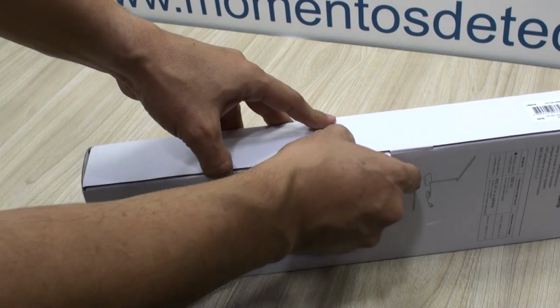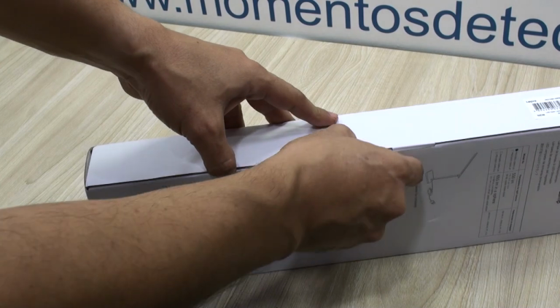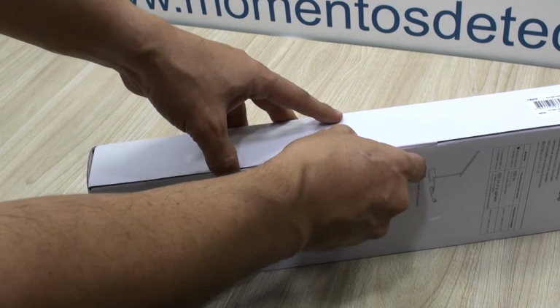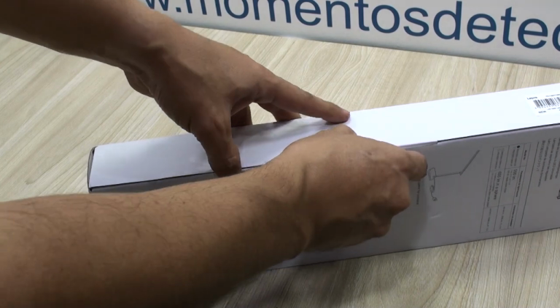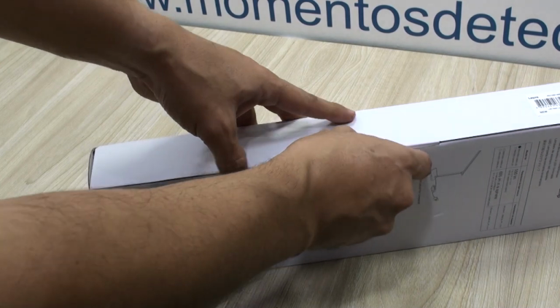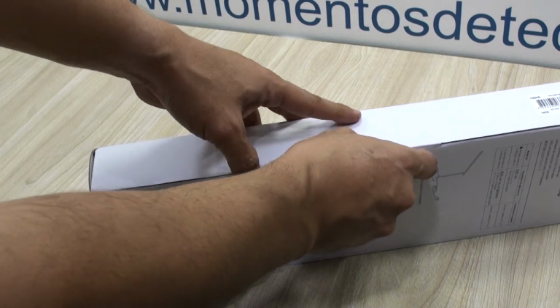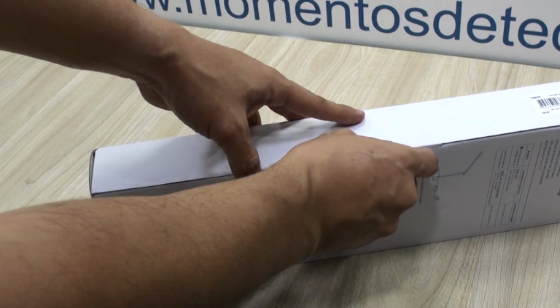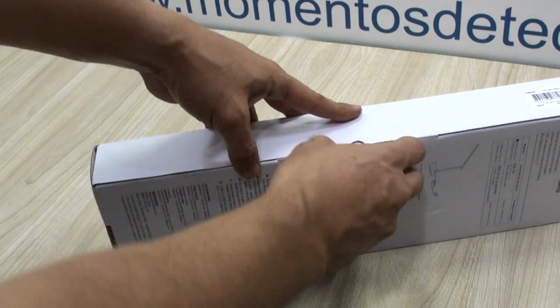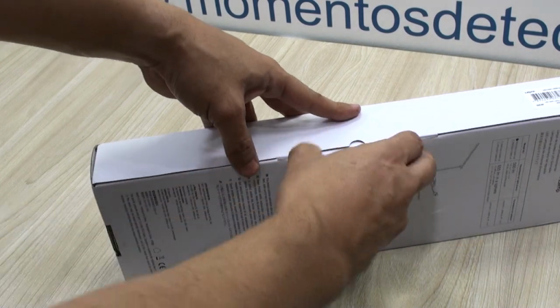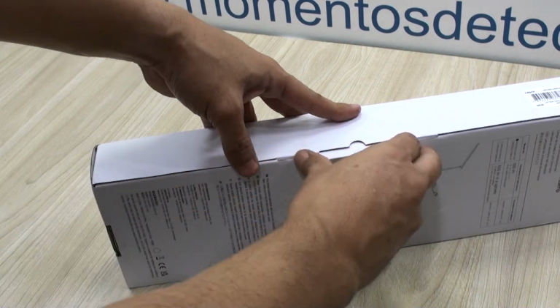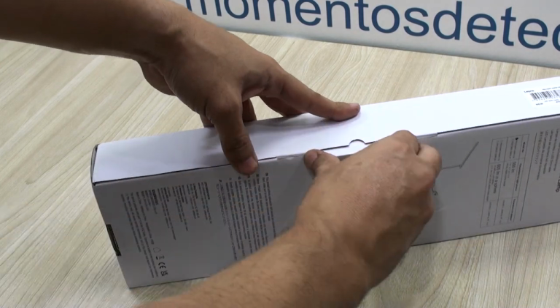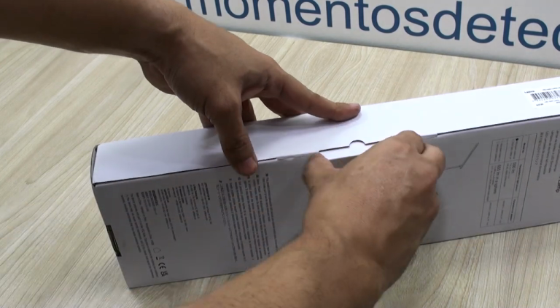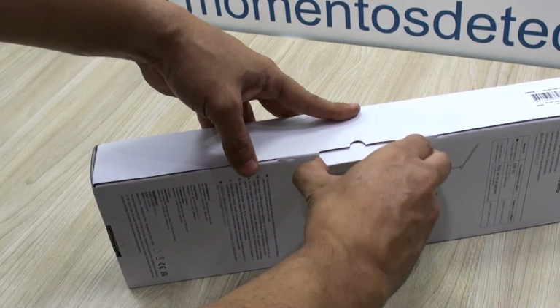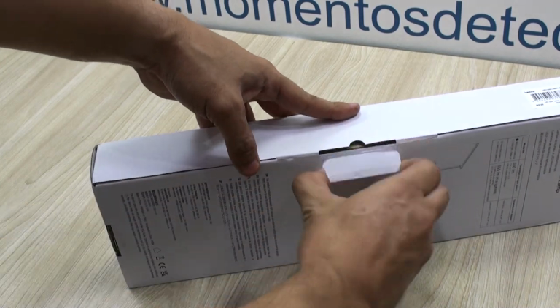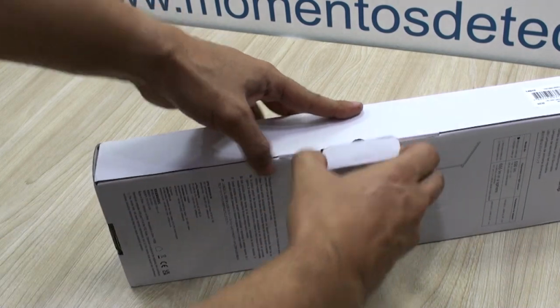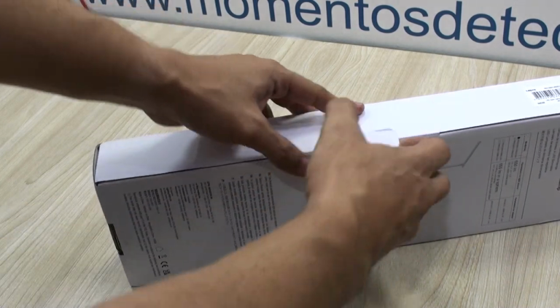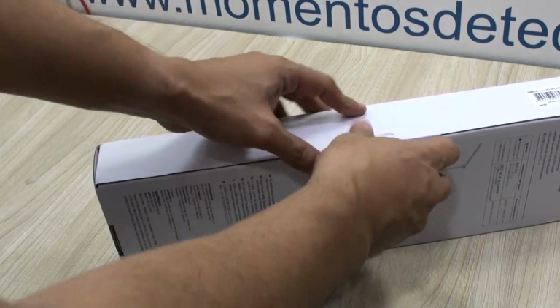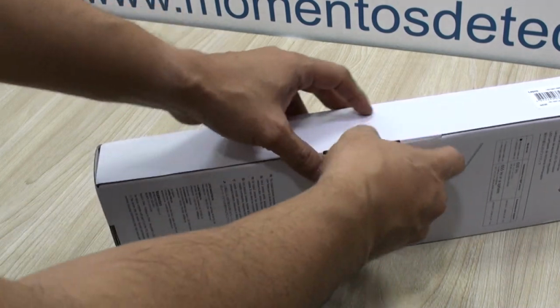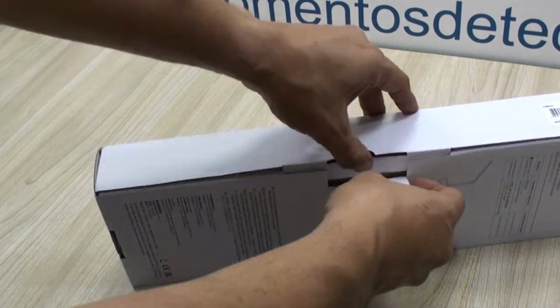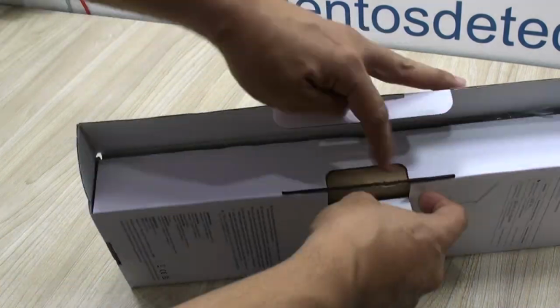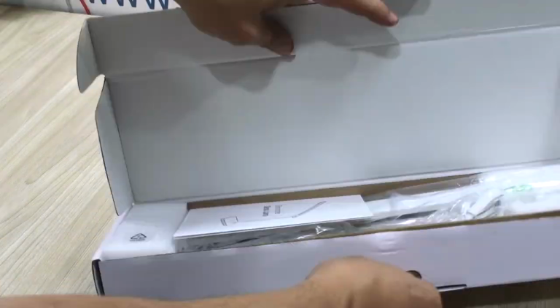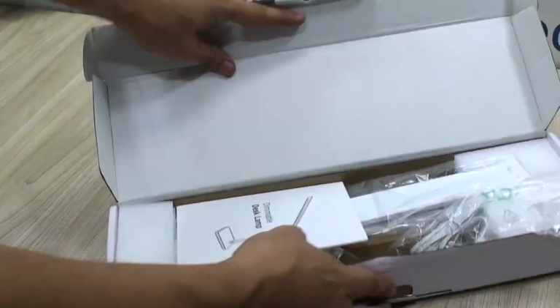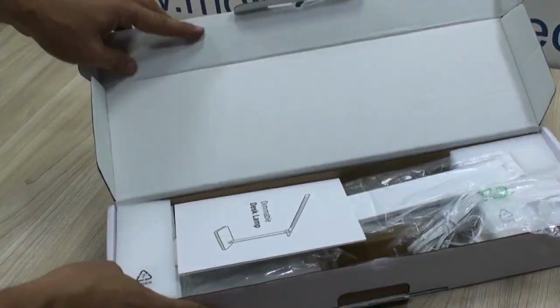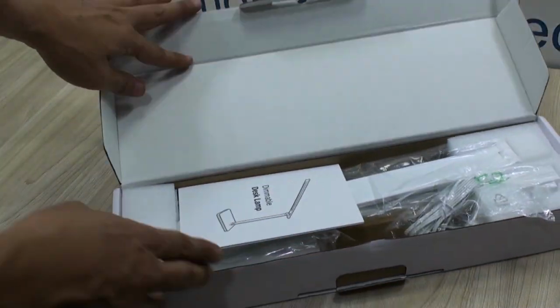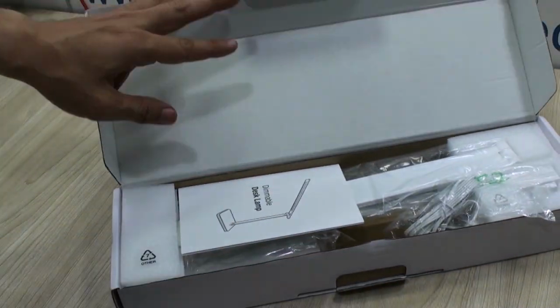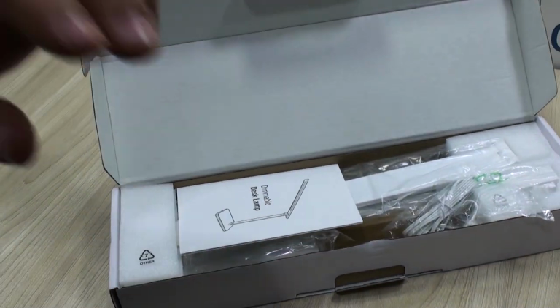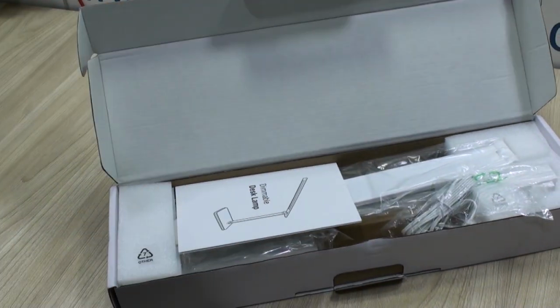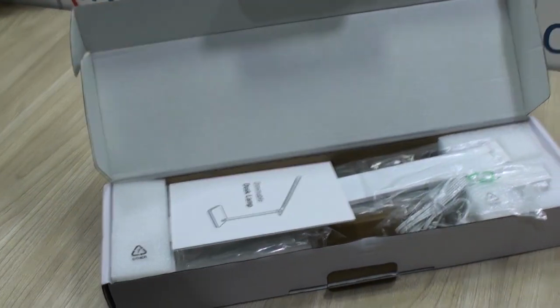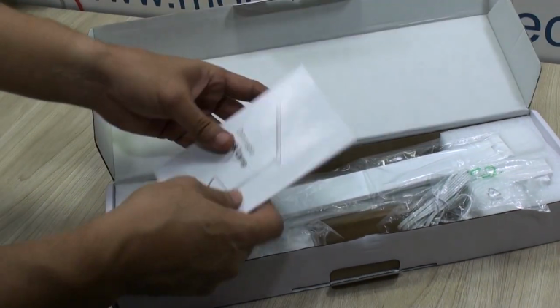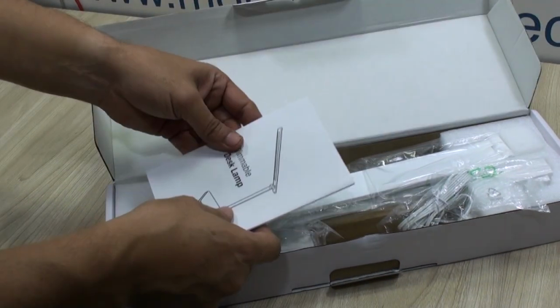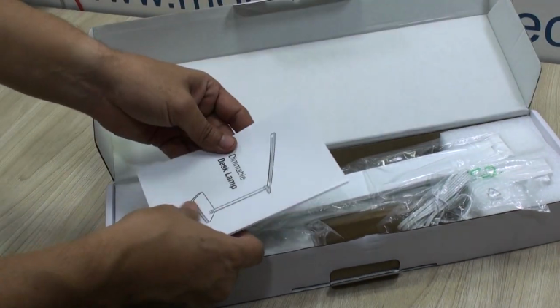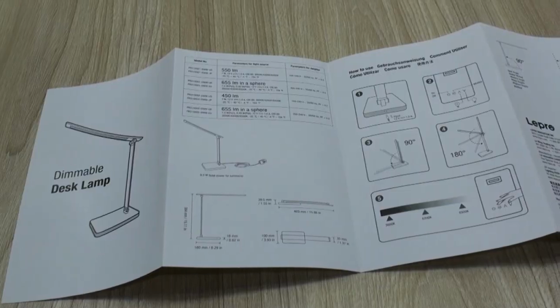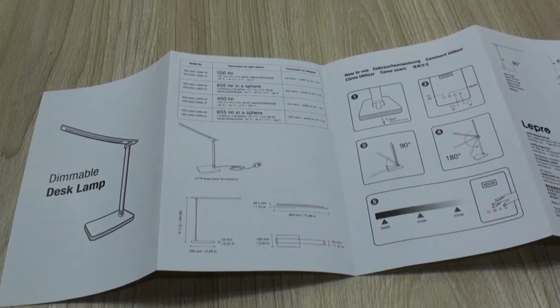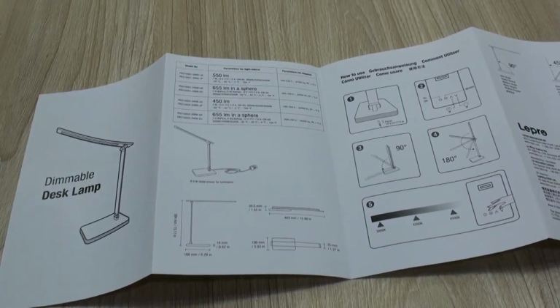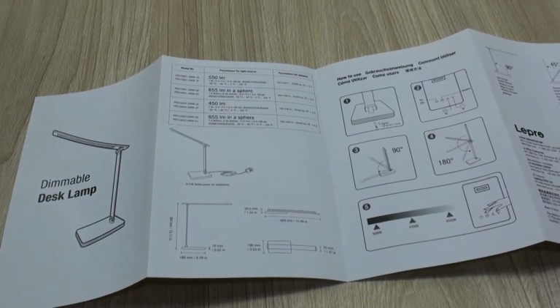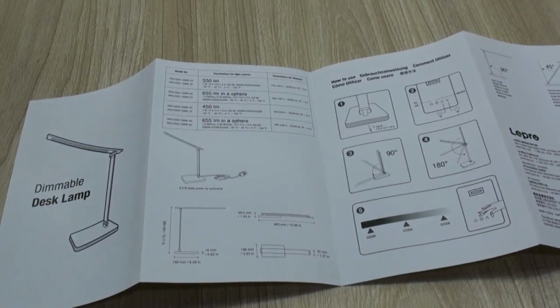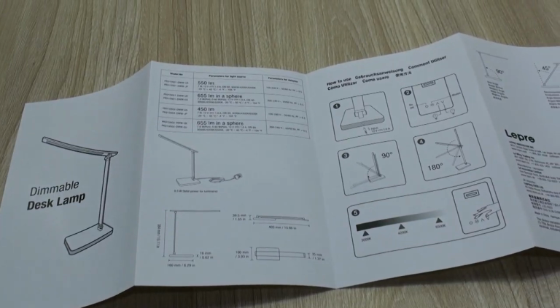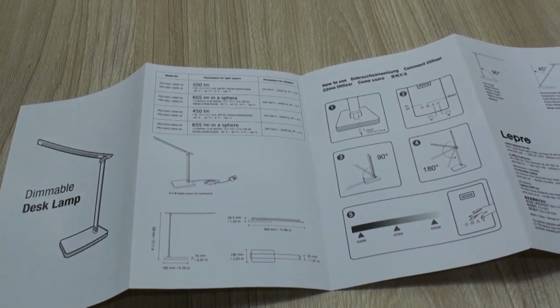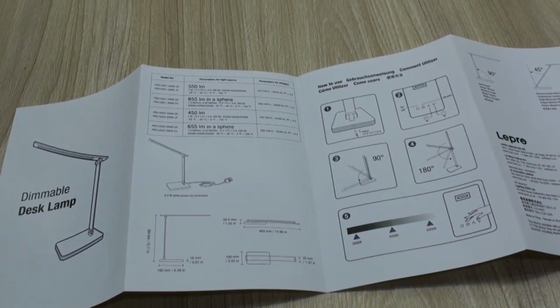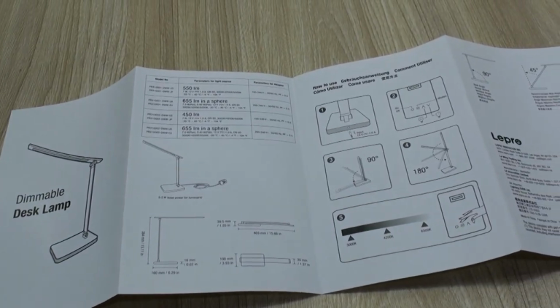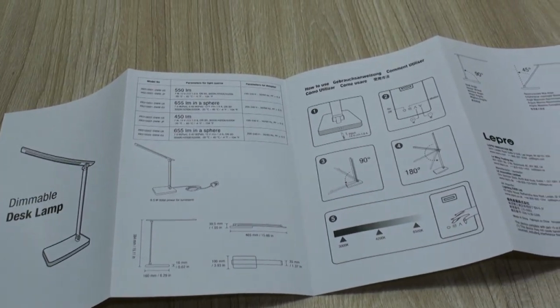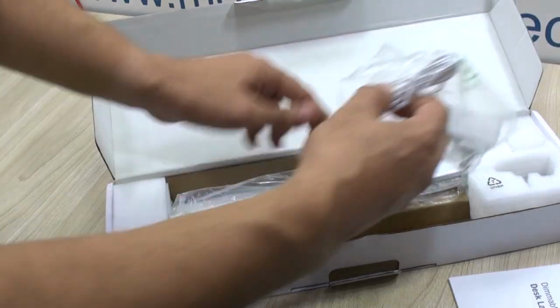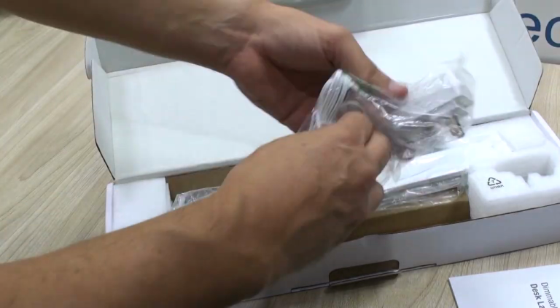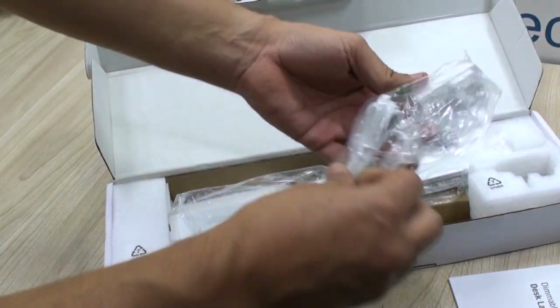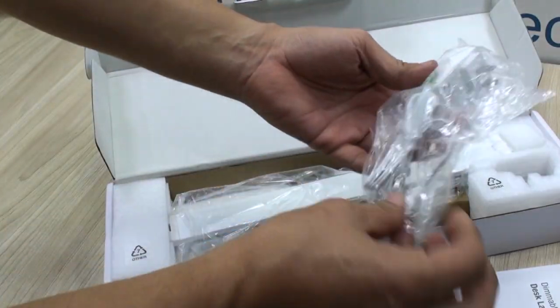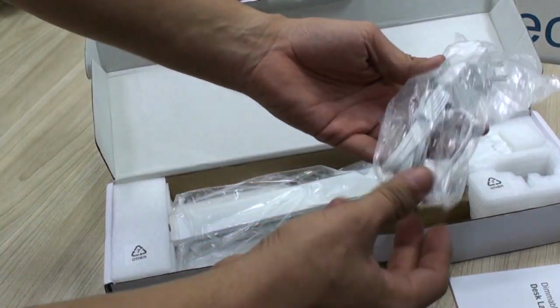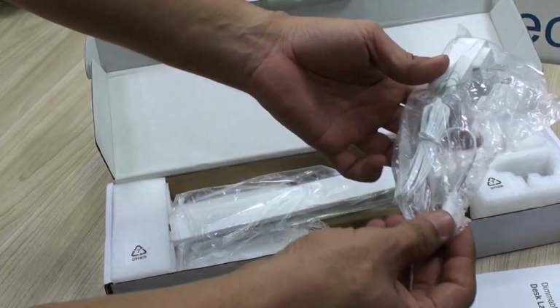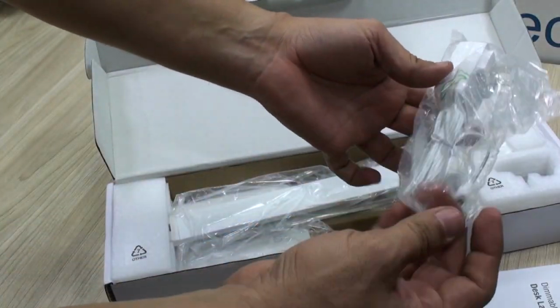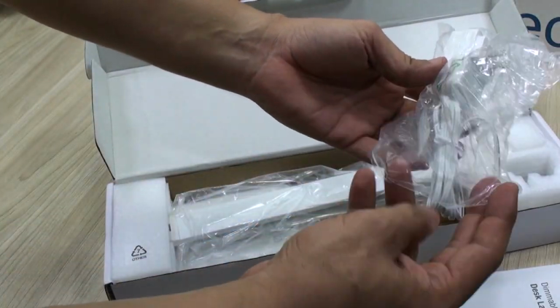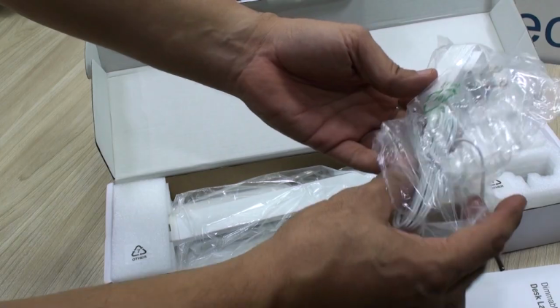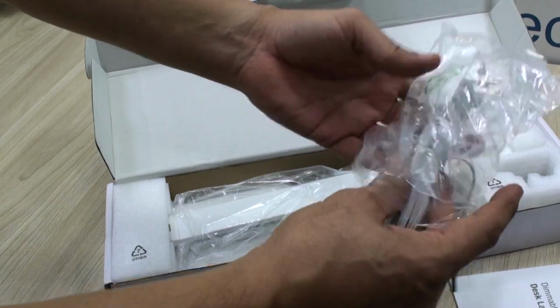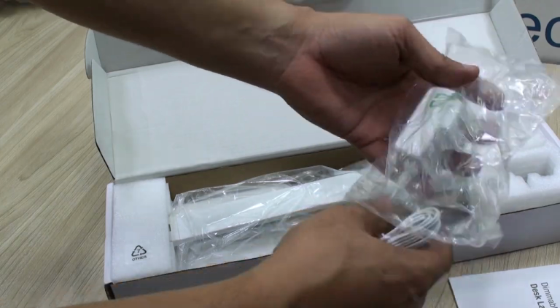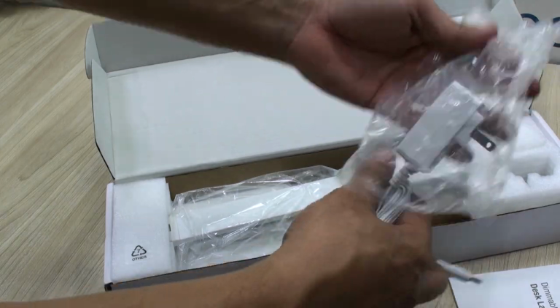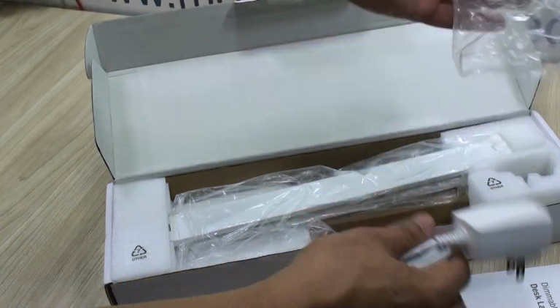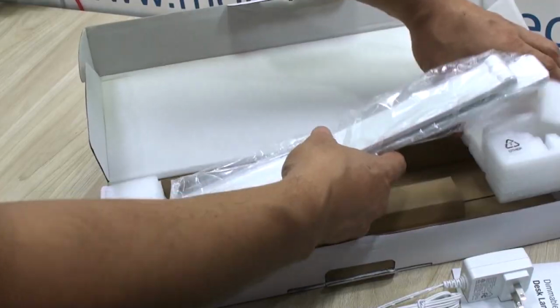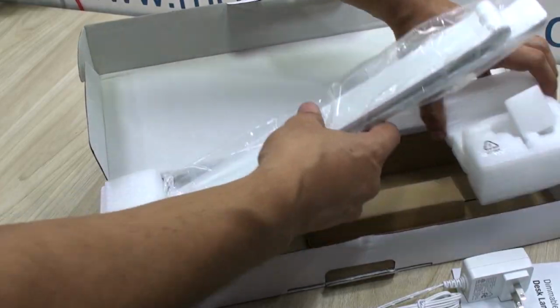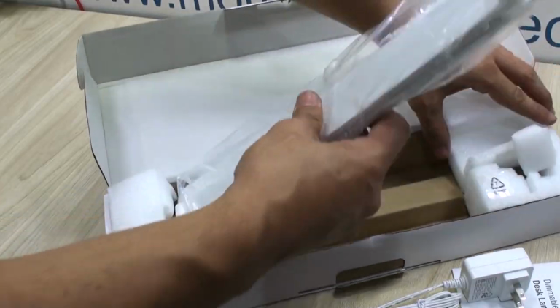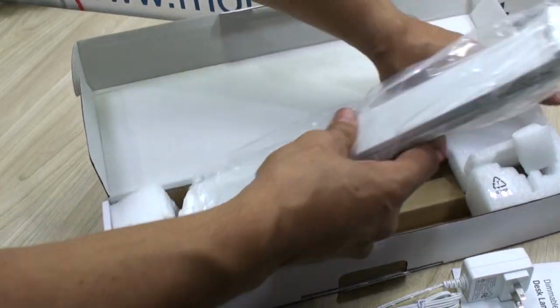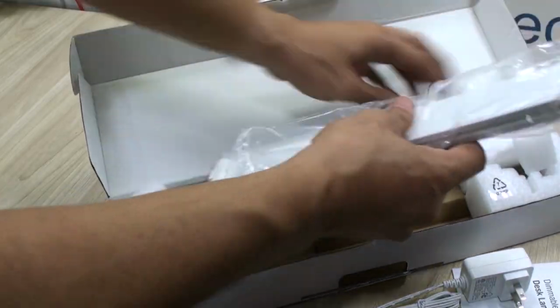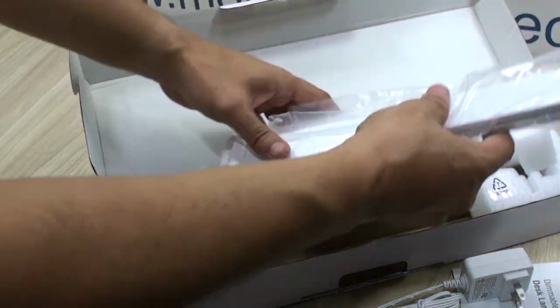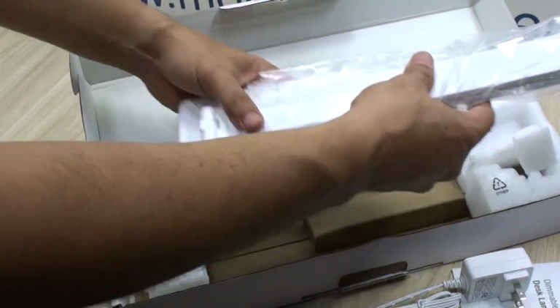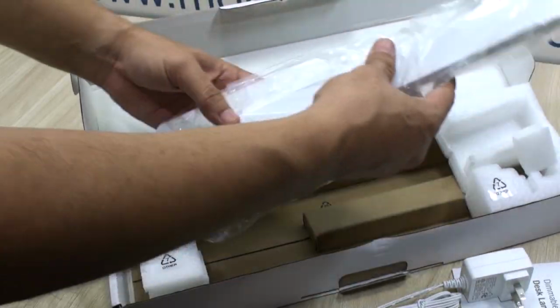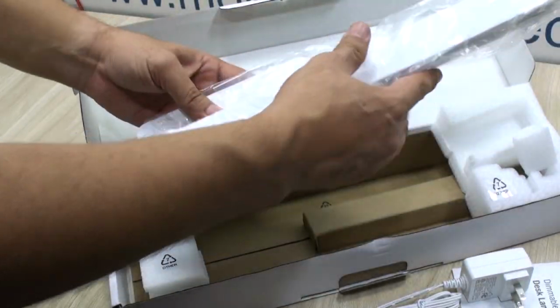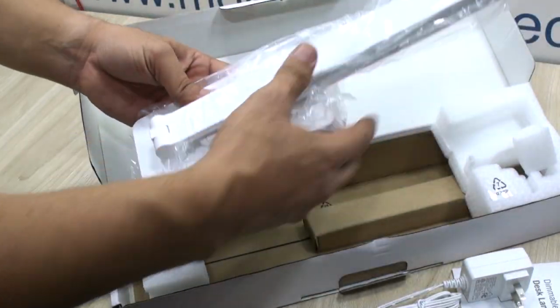It comes in a simple package, containing a short instructions manual, the AC adapter and the lamp itself.